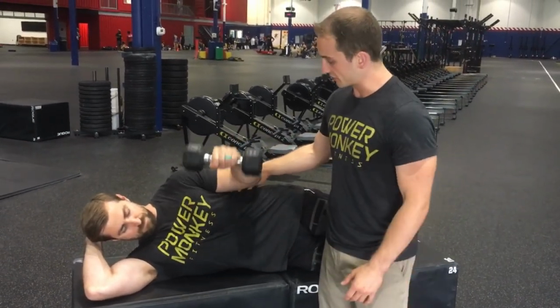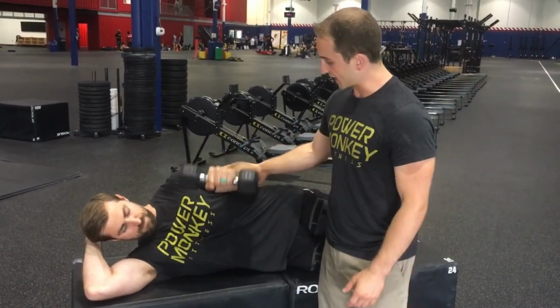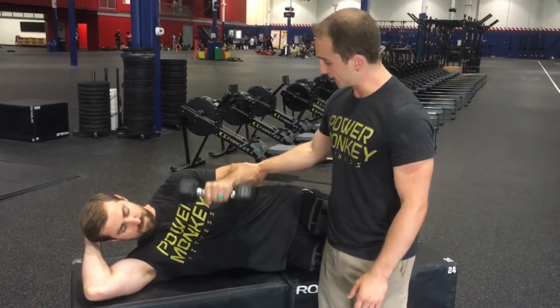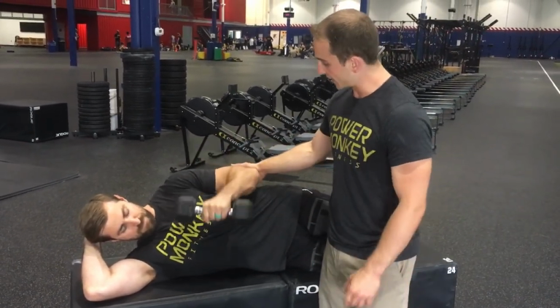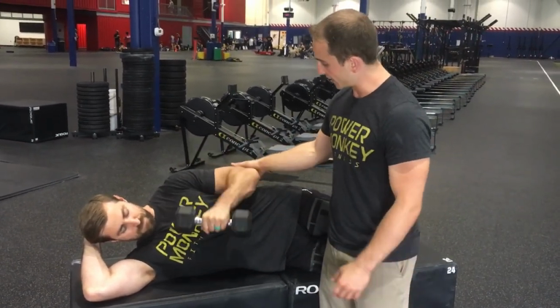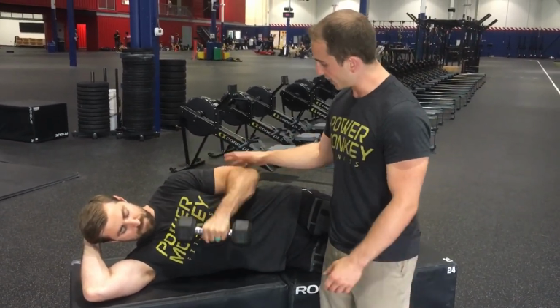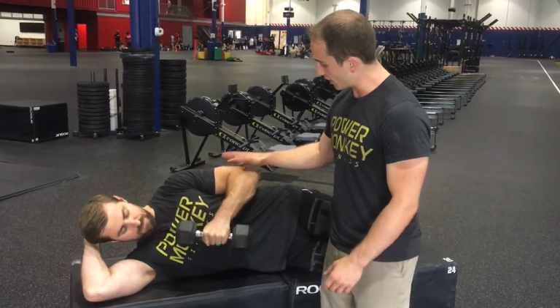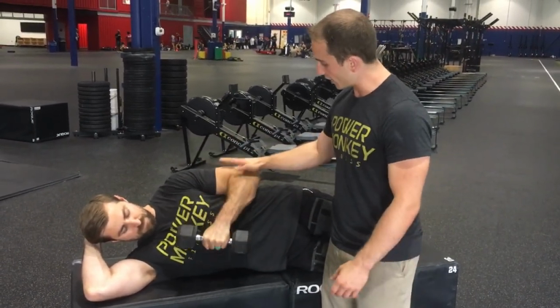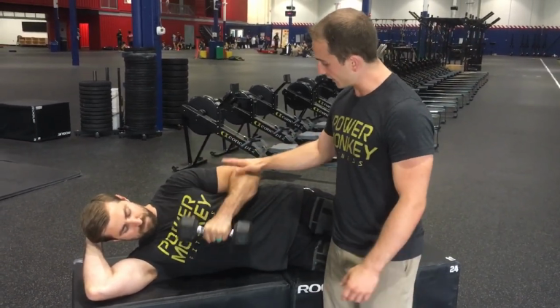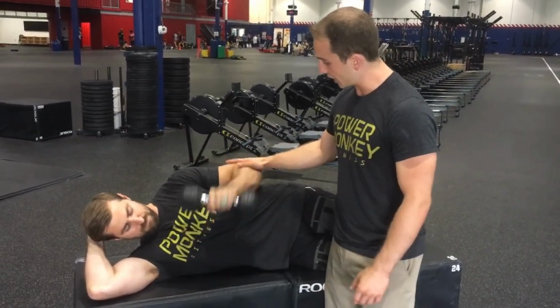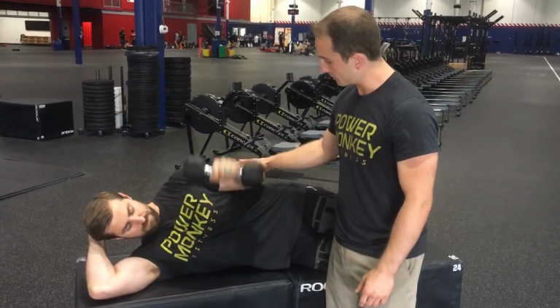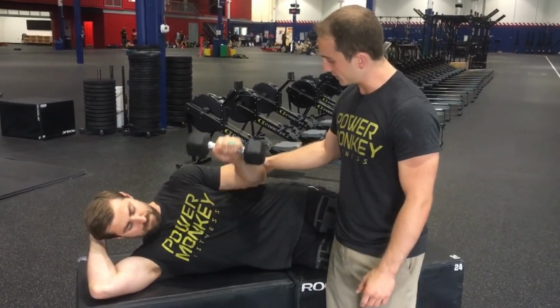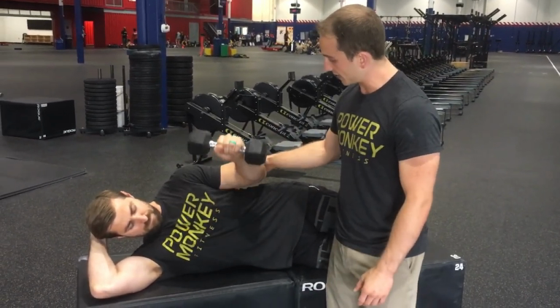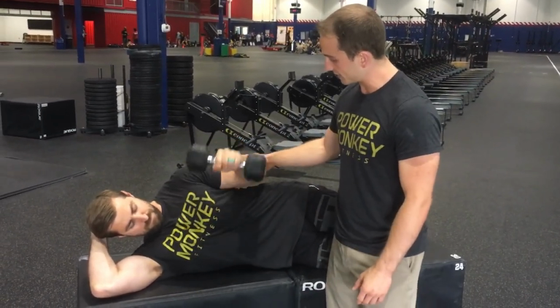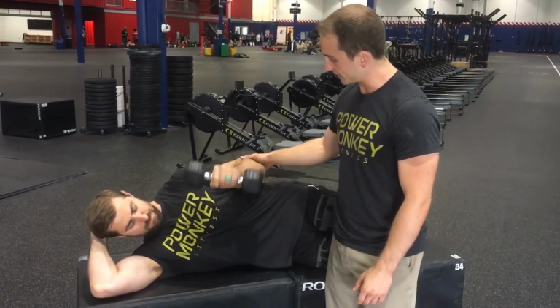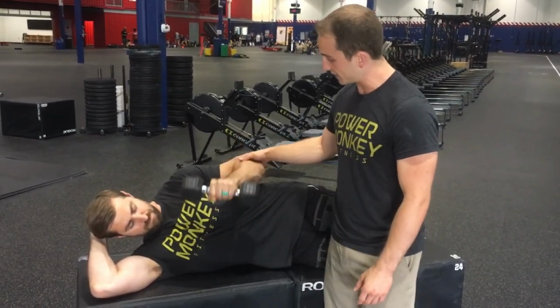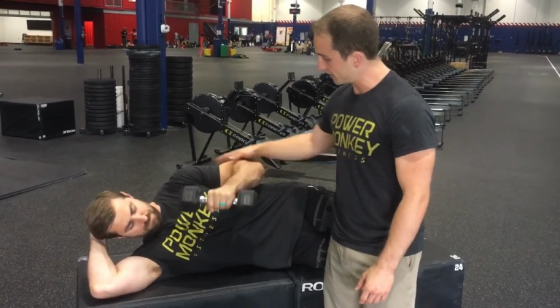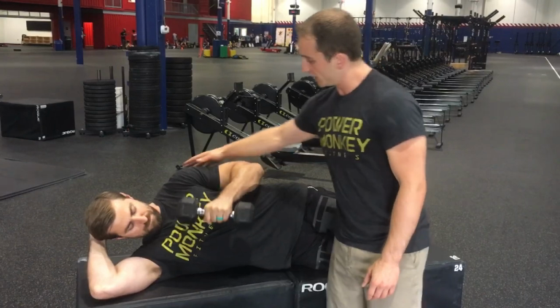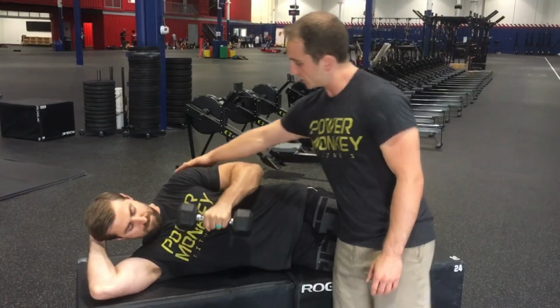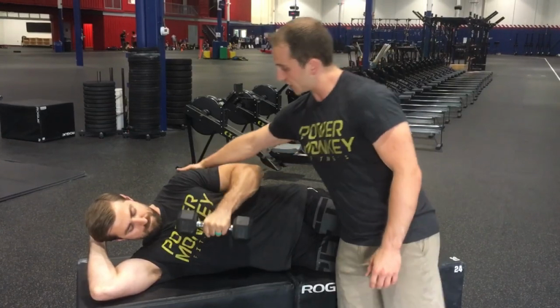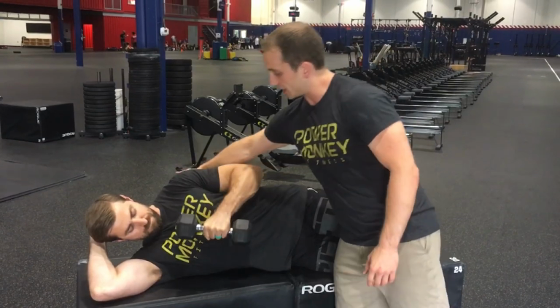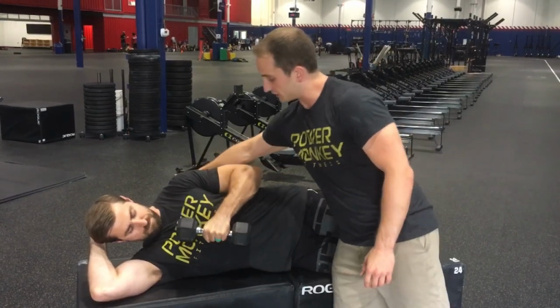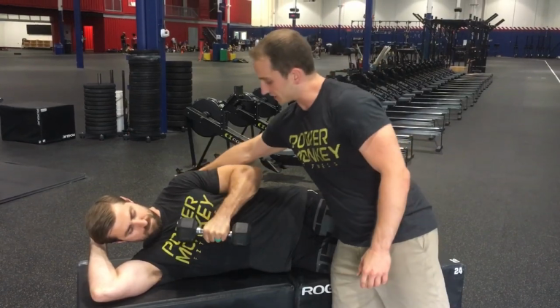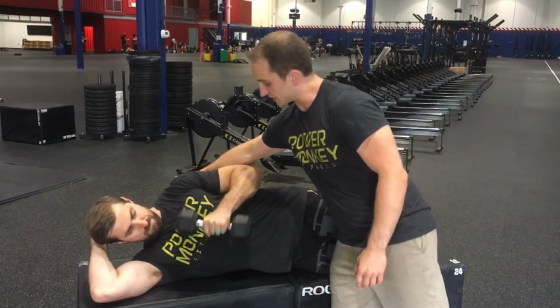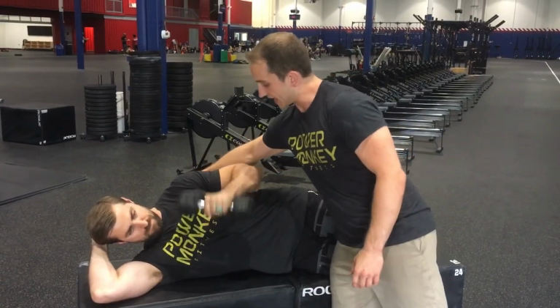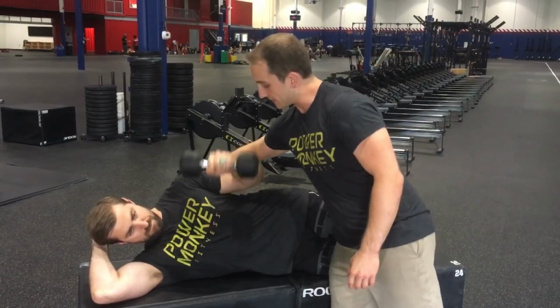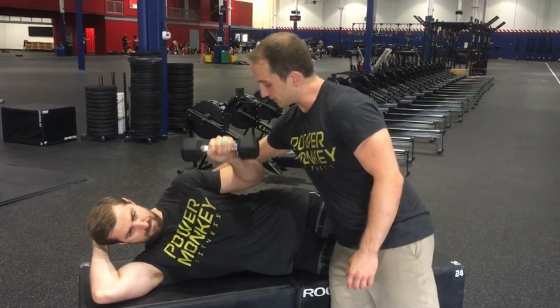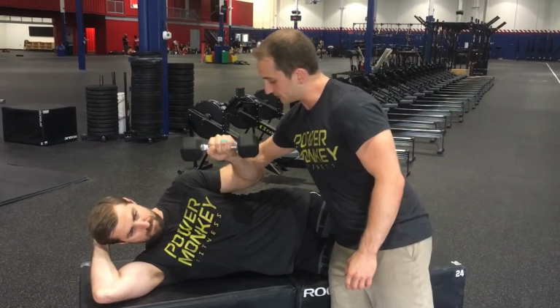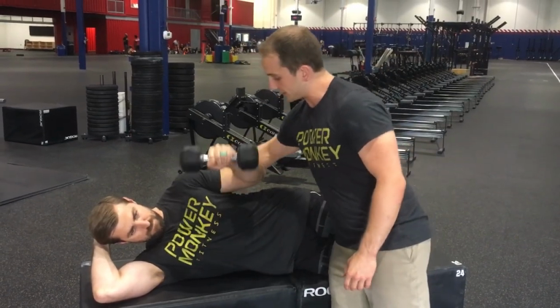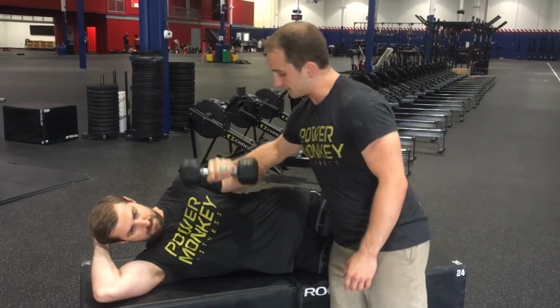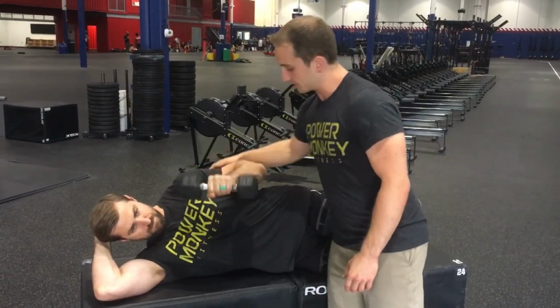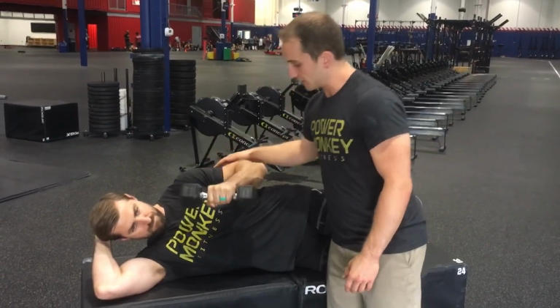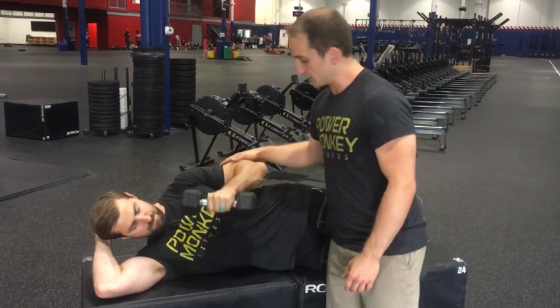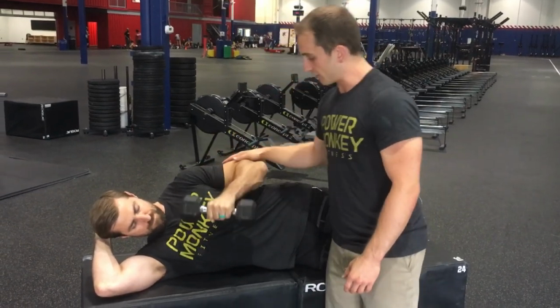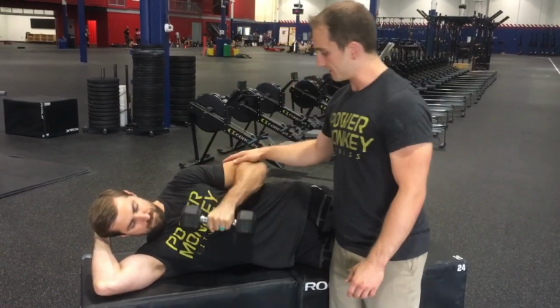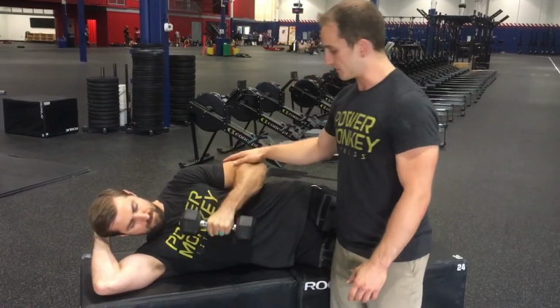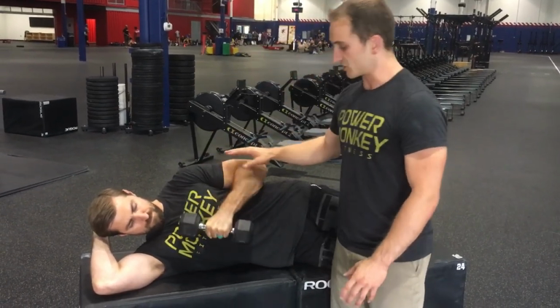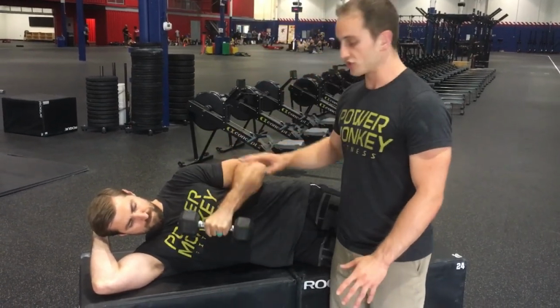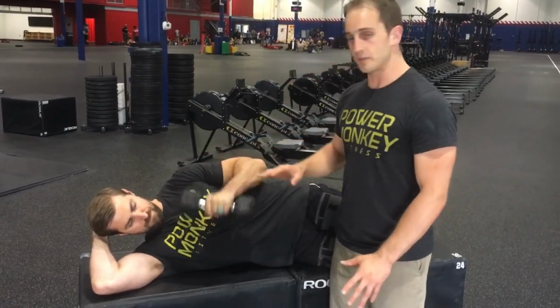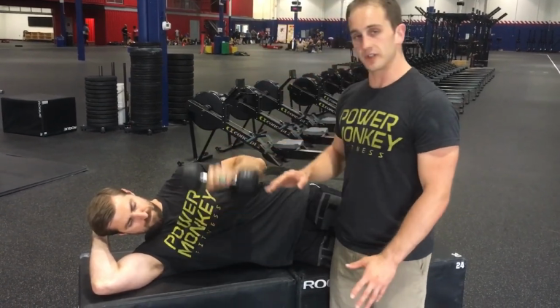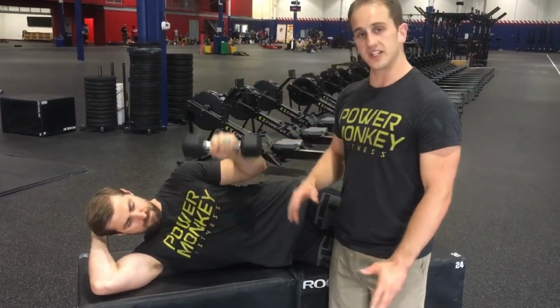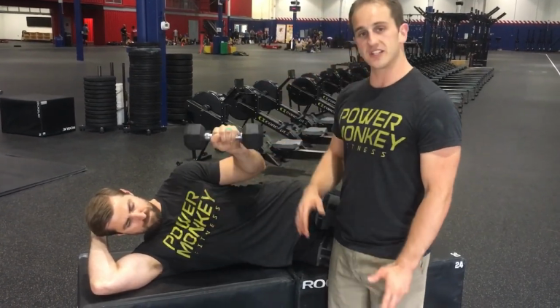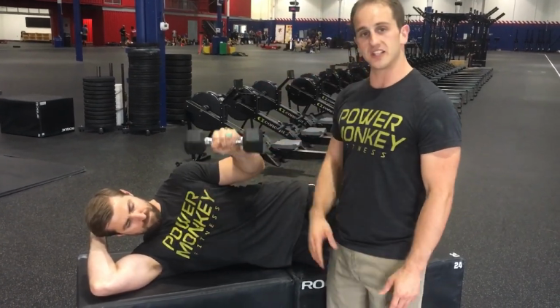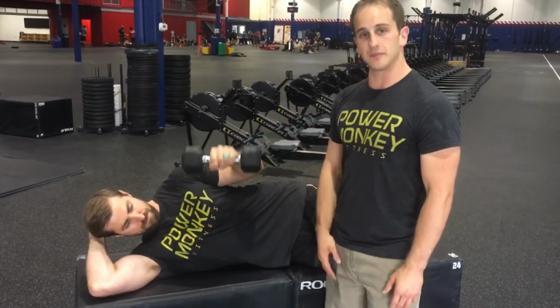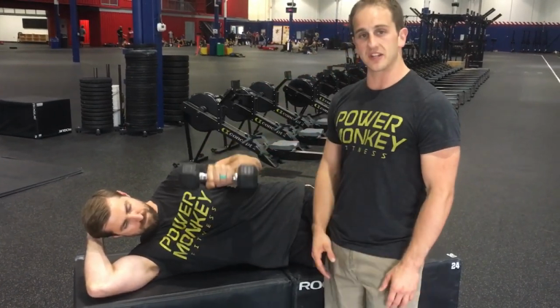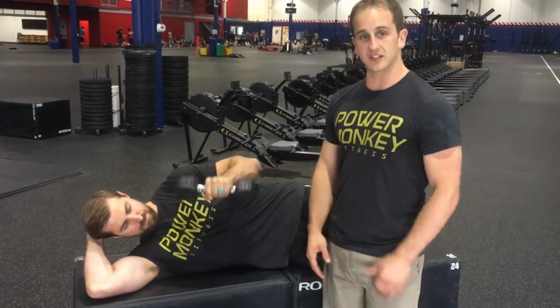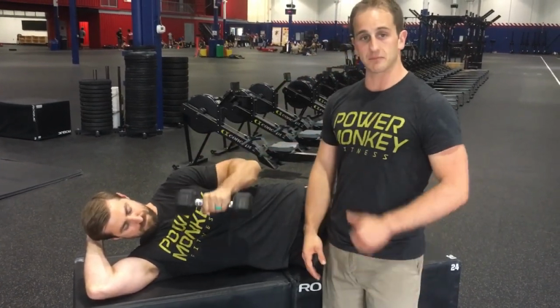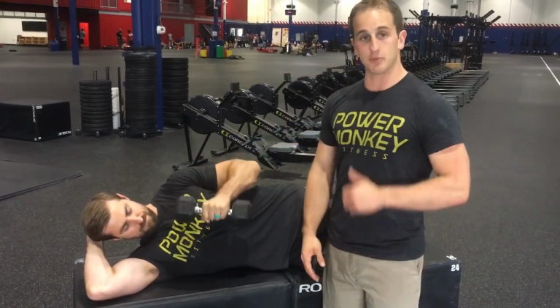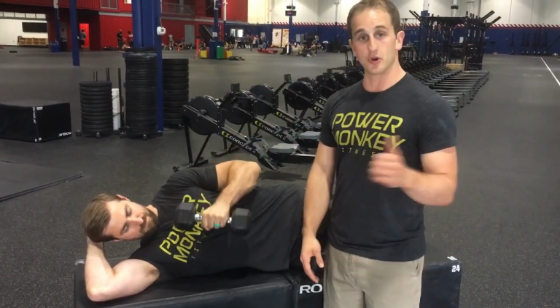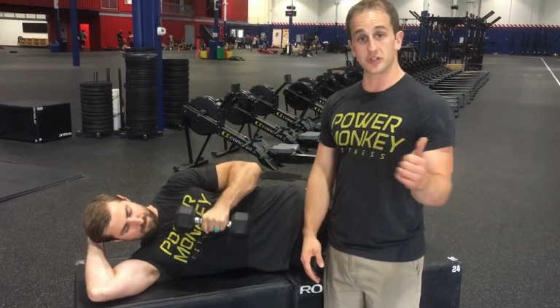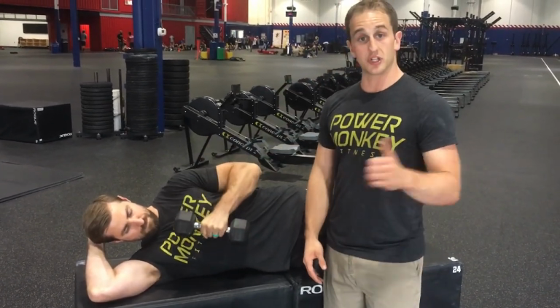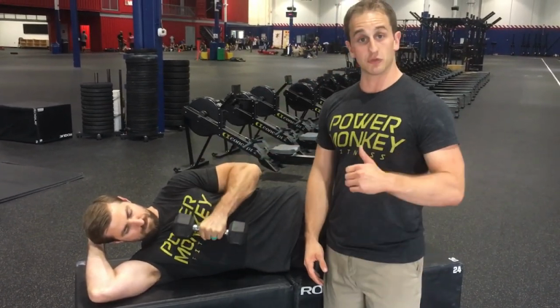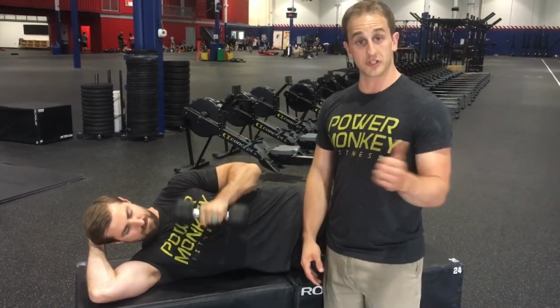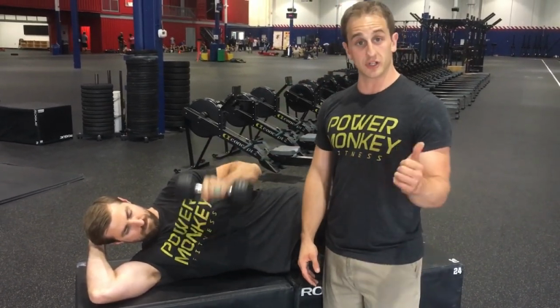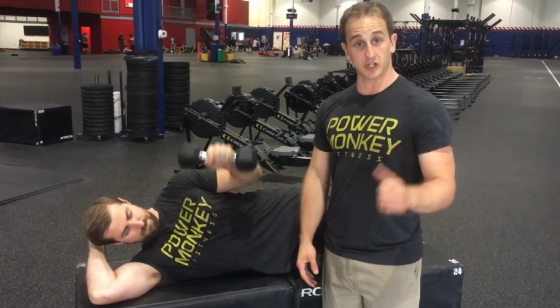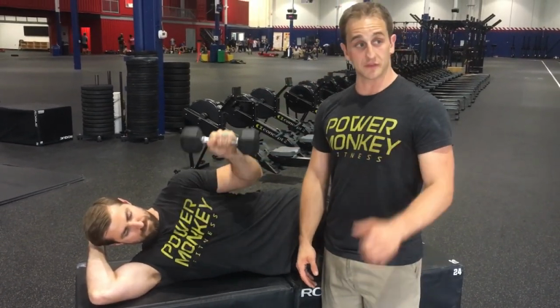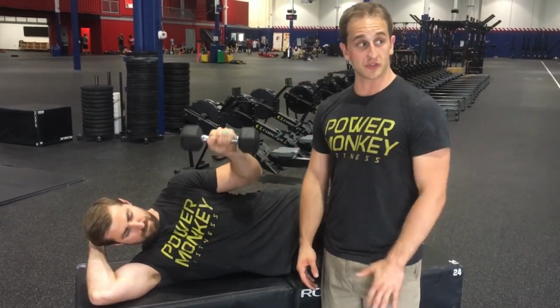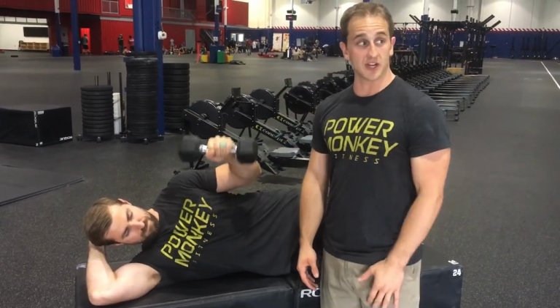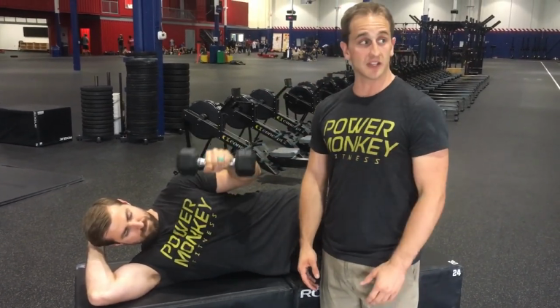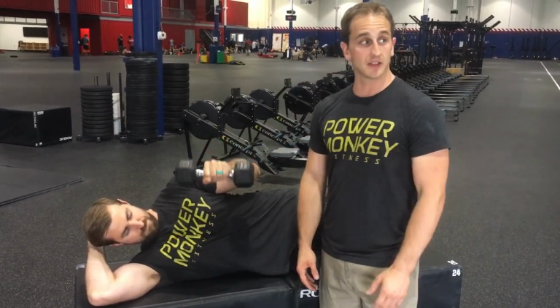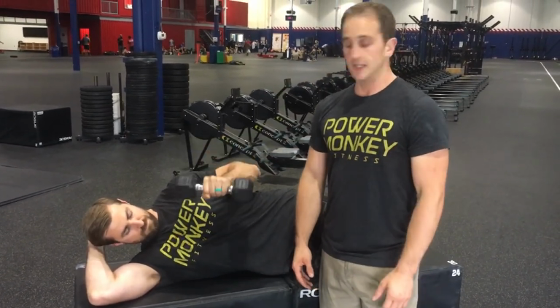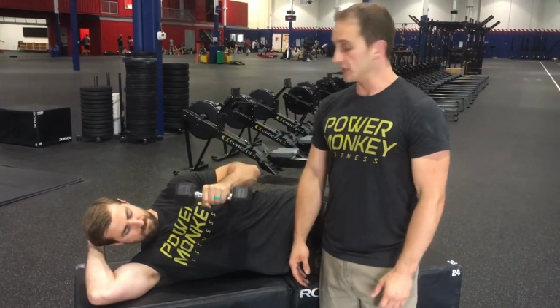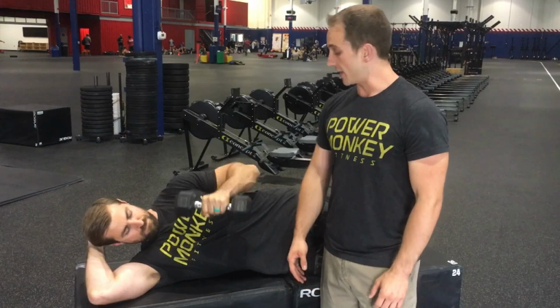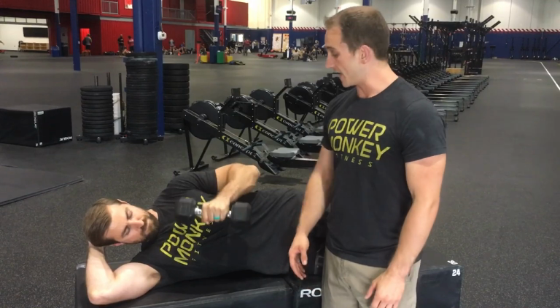First is sideline ER — elbow tucked in, trying to use the scap a little bit. Just super easy and basic, posterior rotator cuff strength.